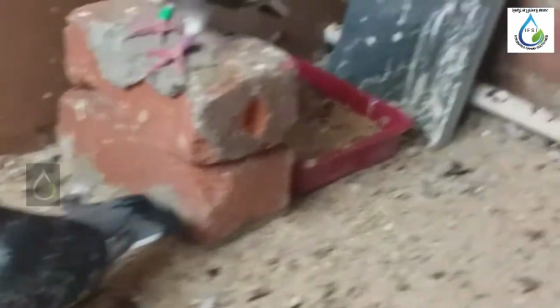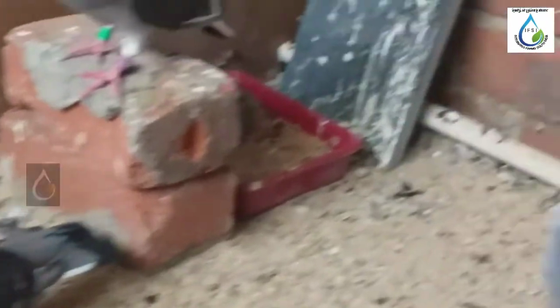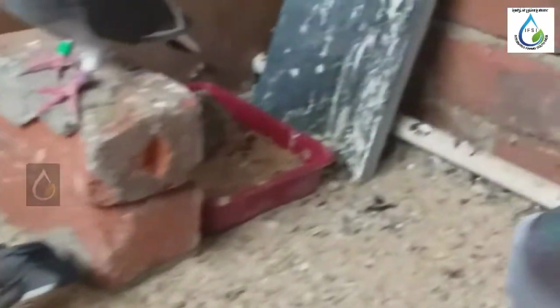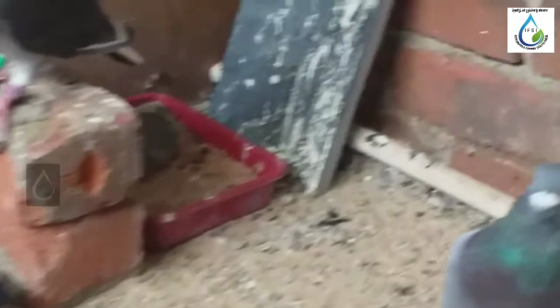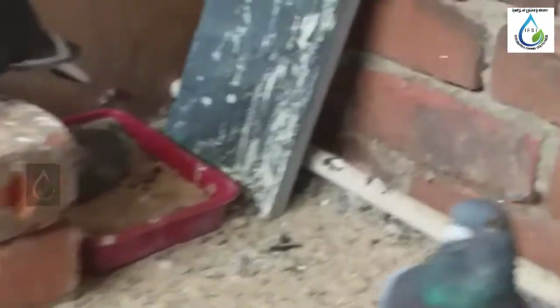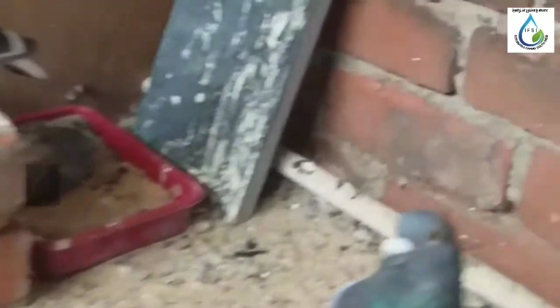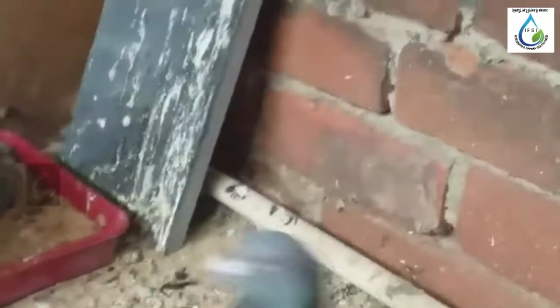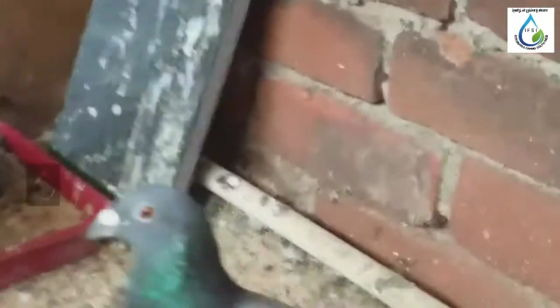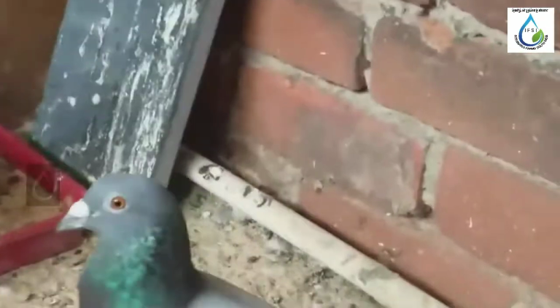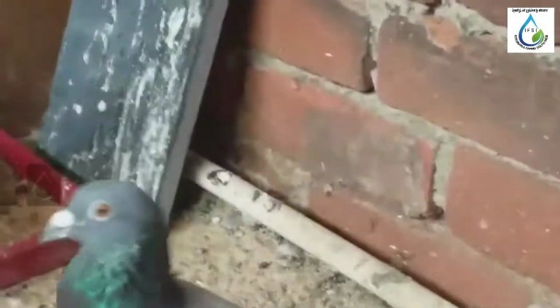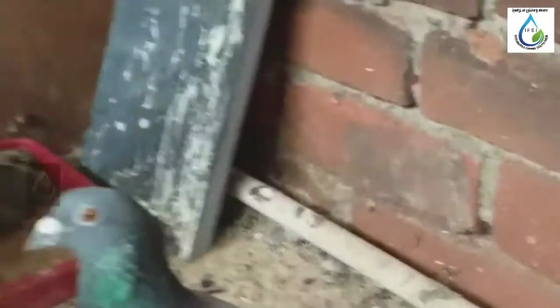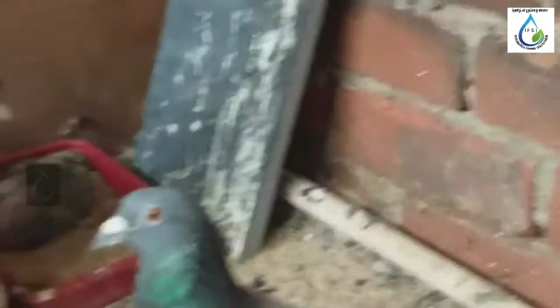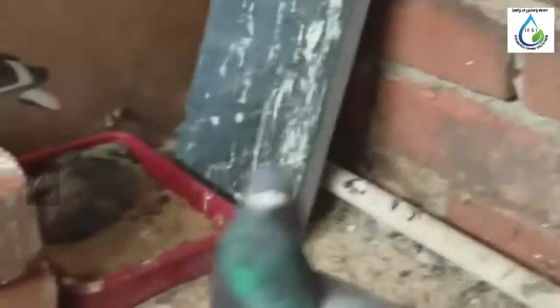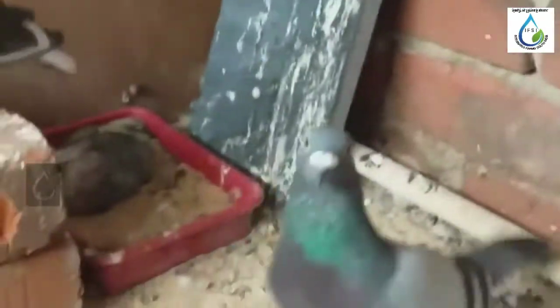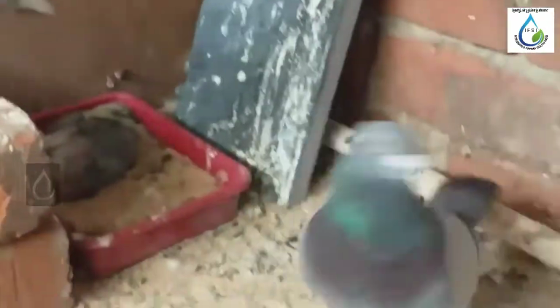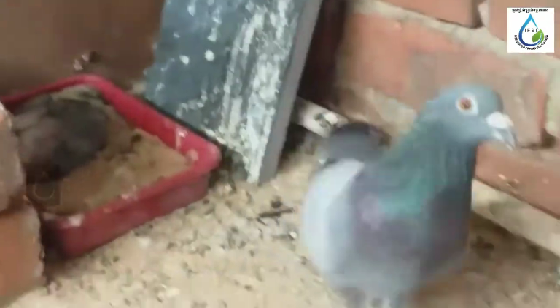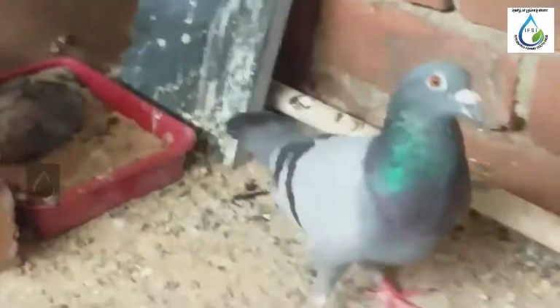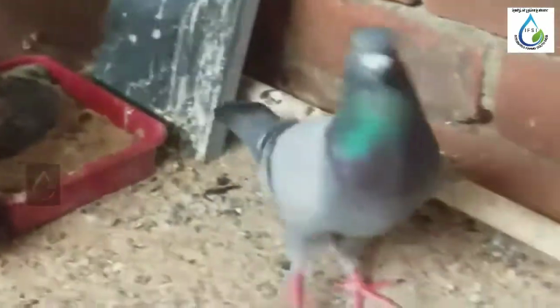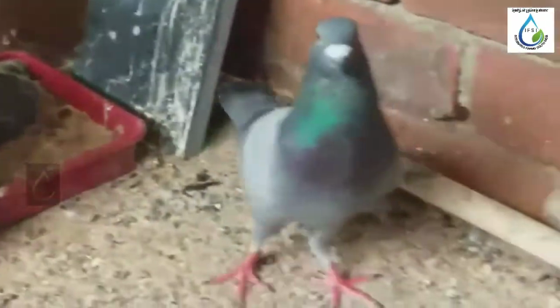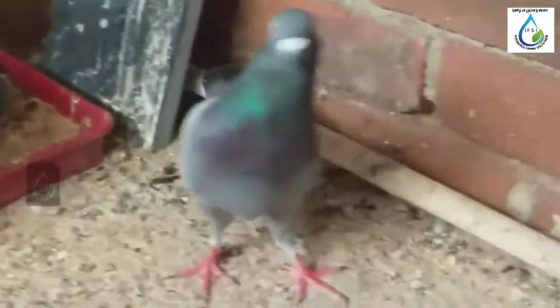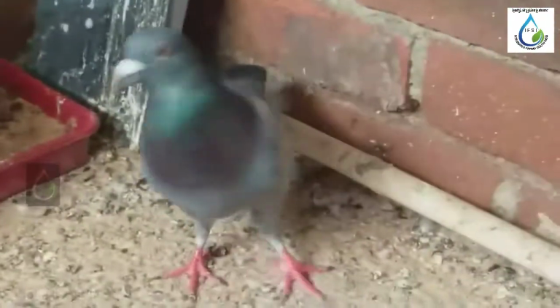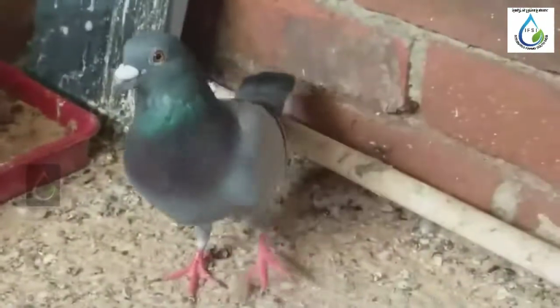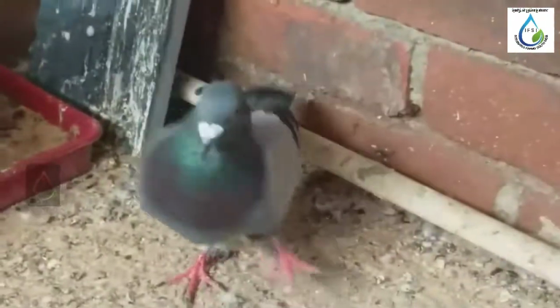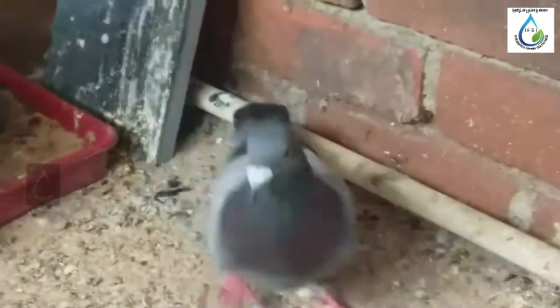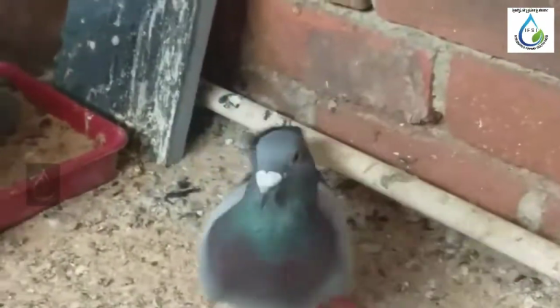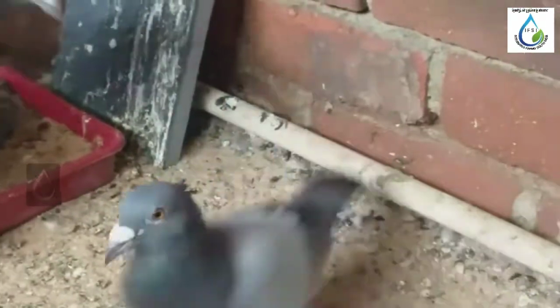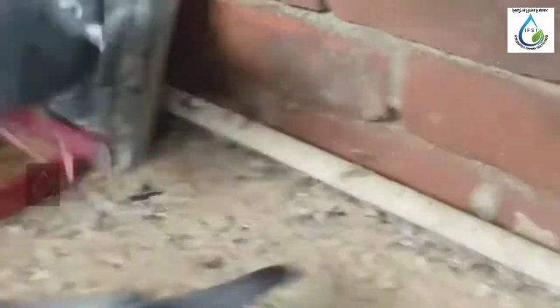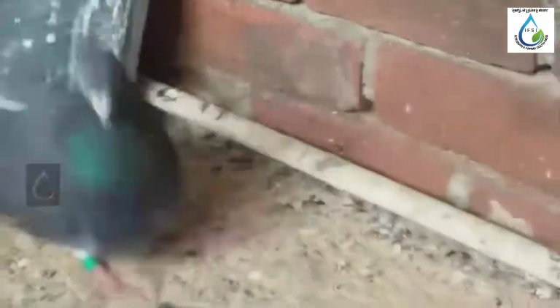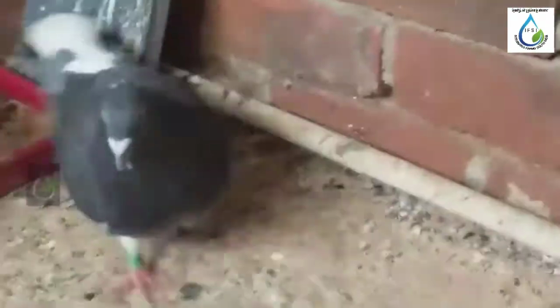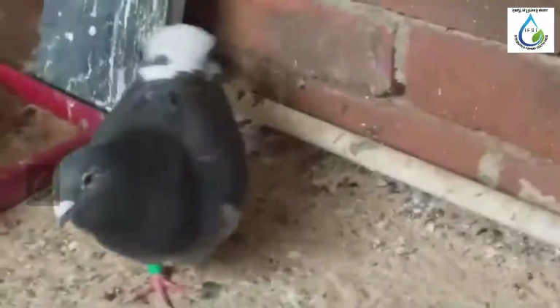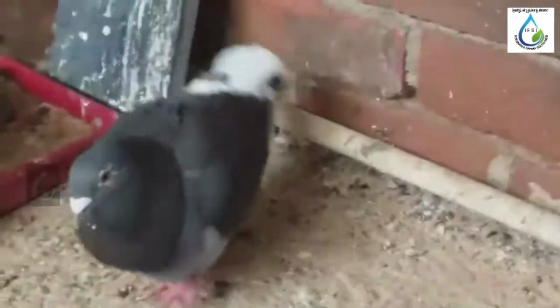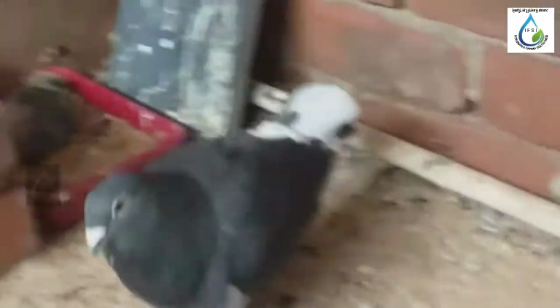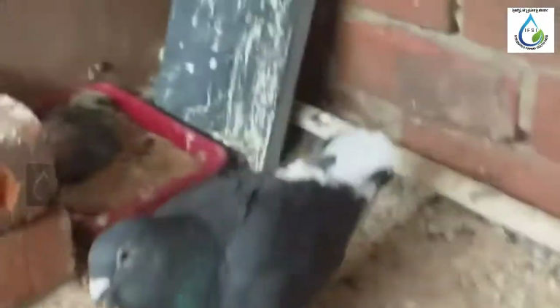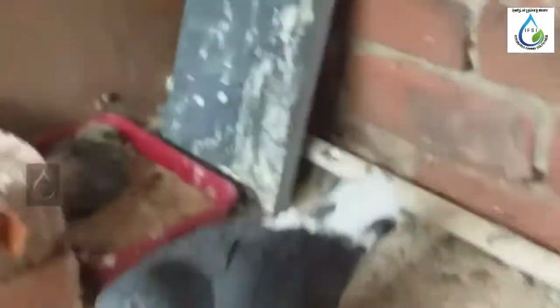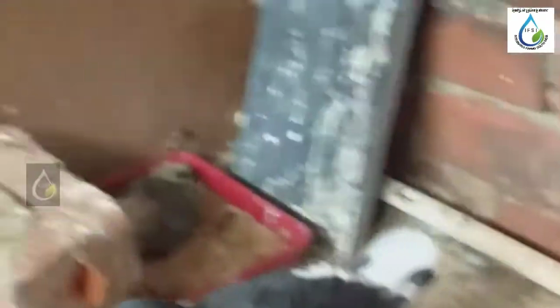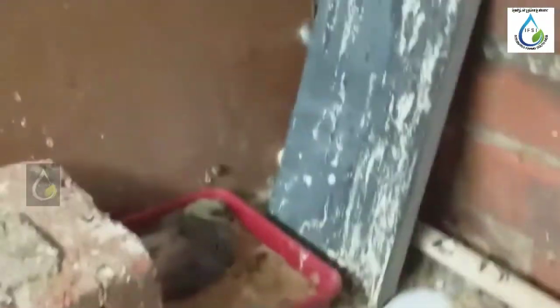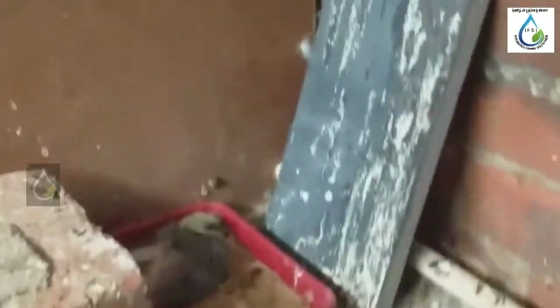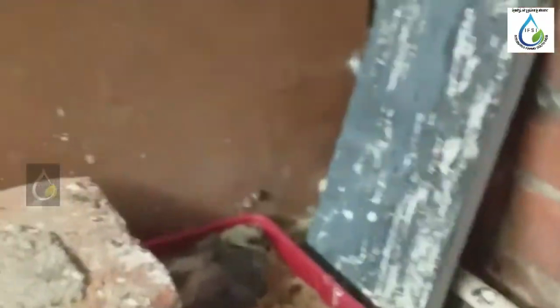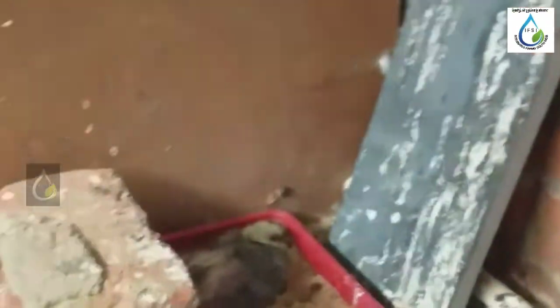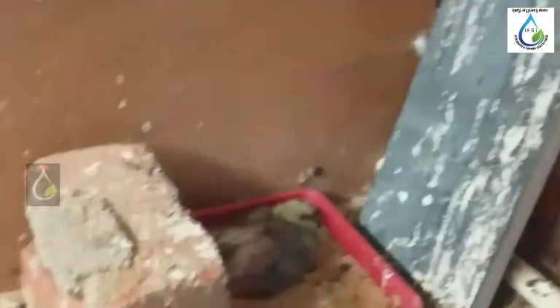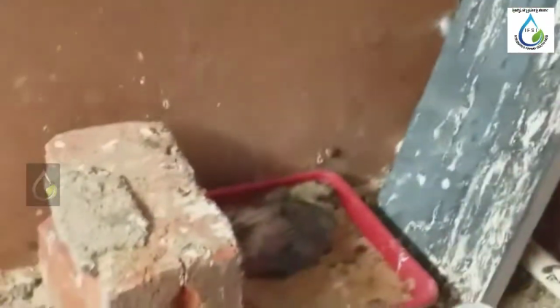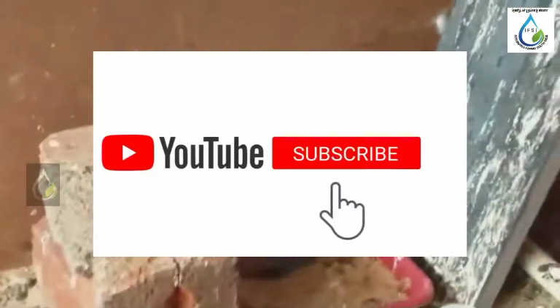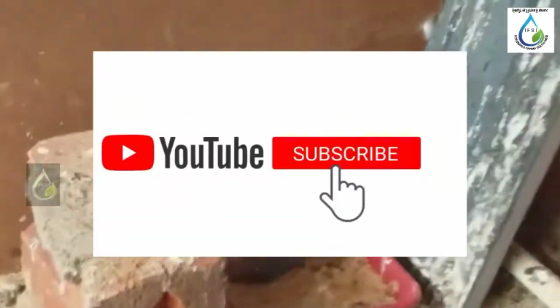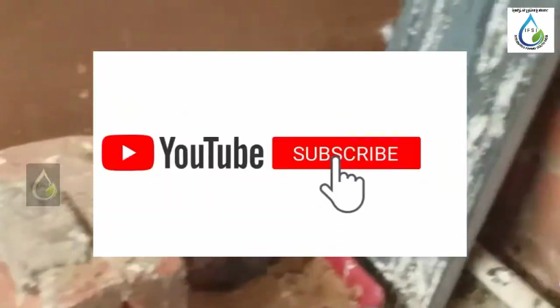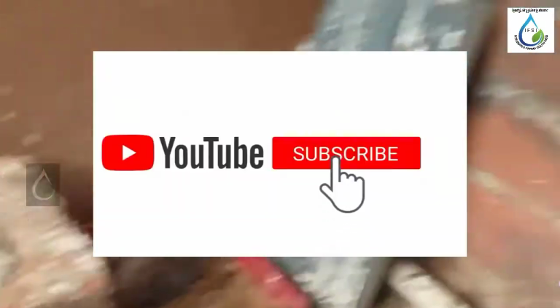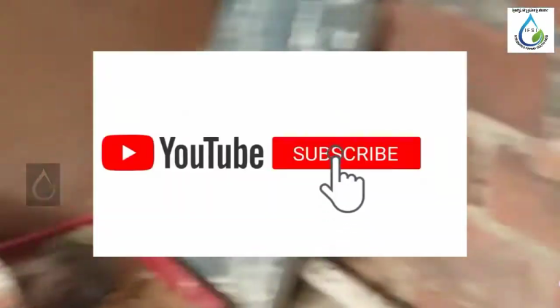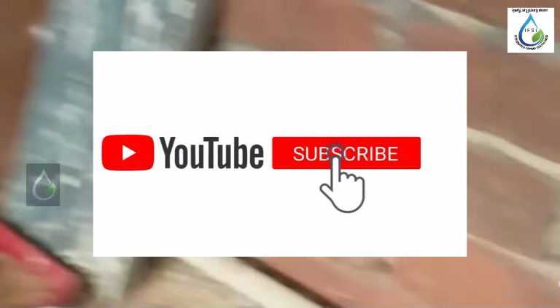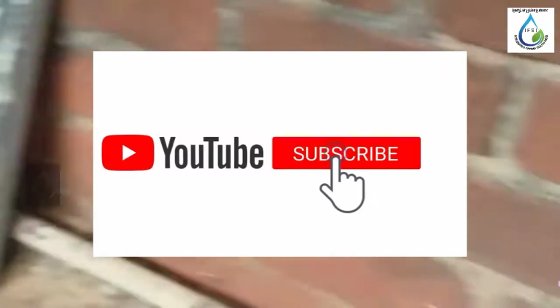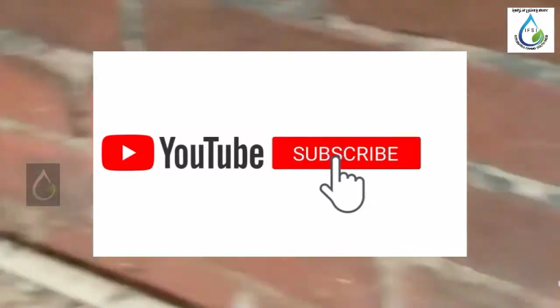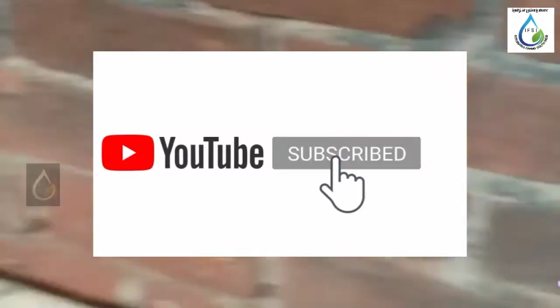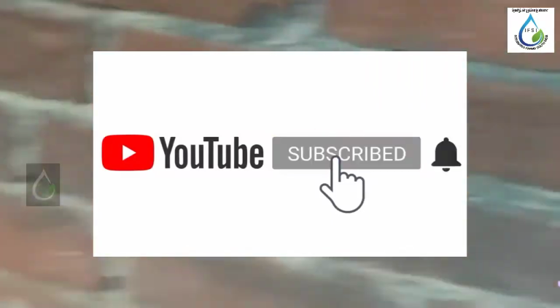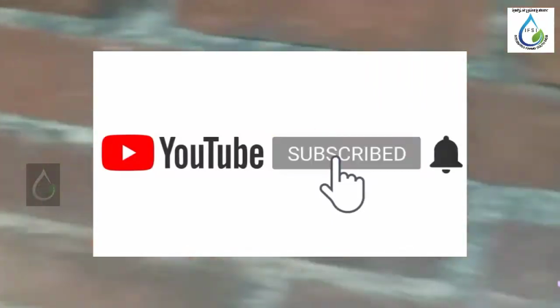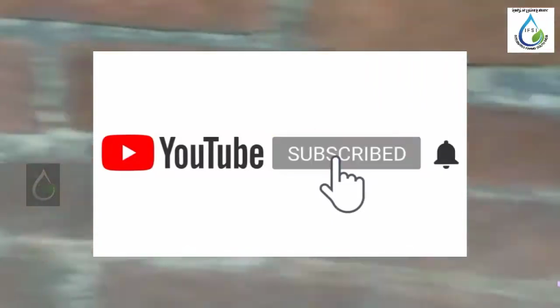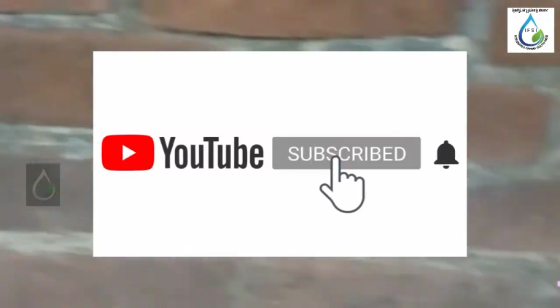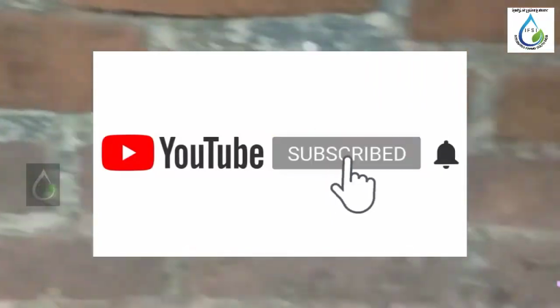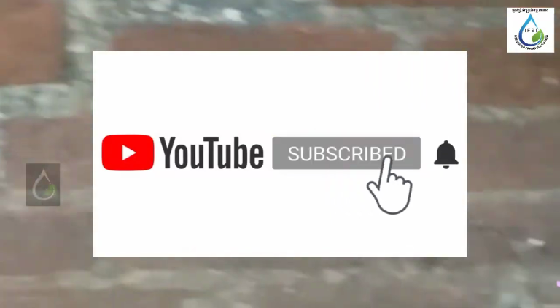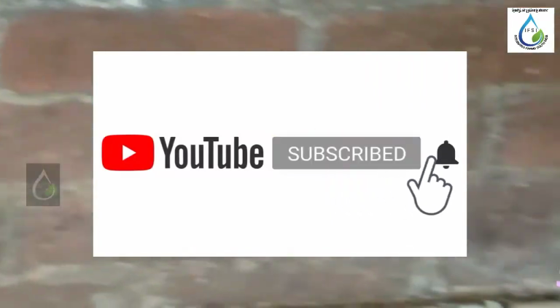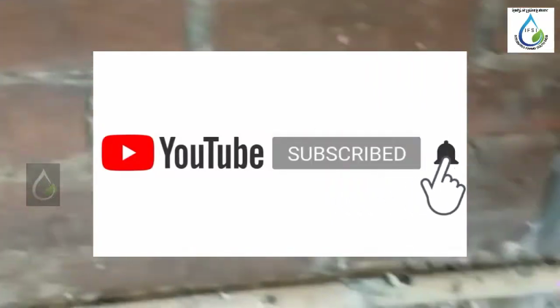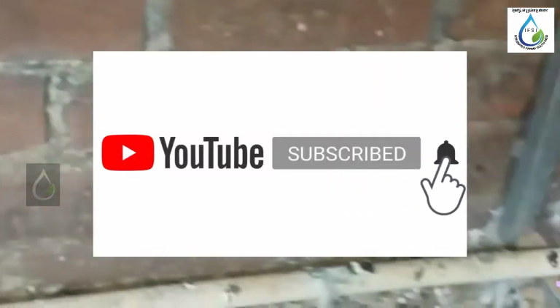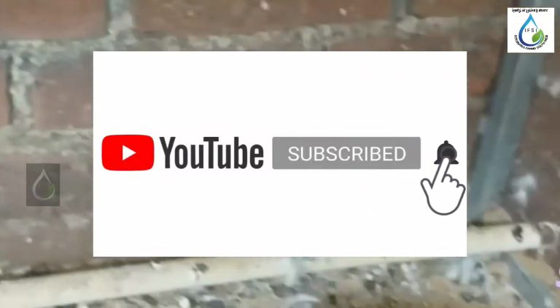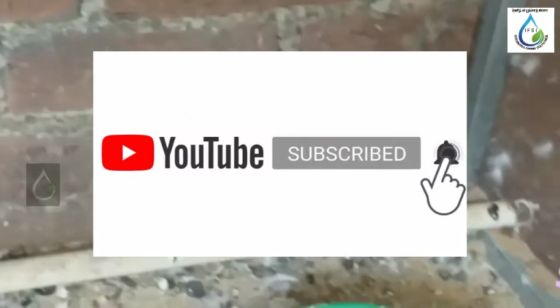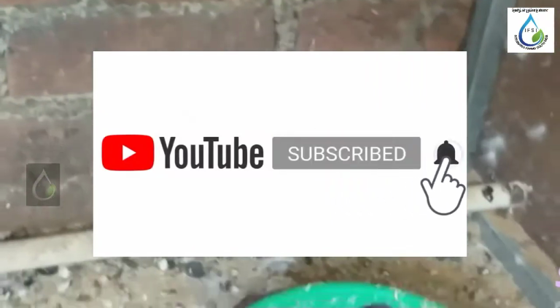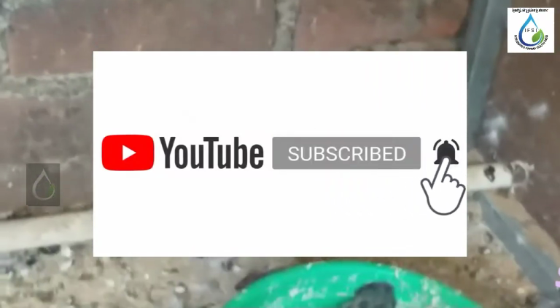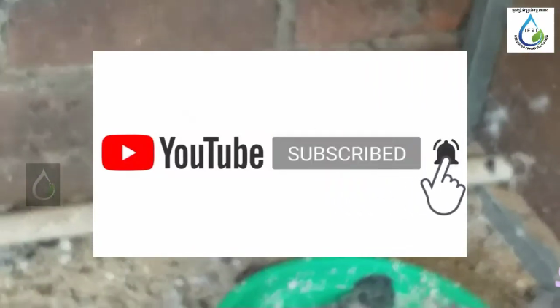Please like and subscribe to our channel for more videos.